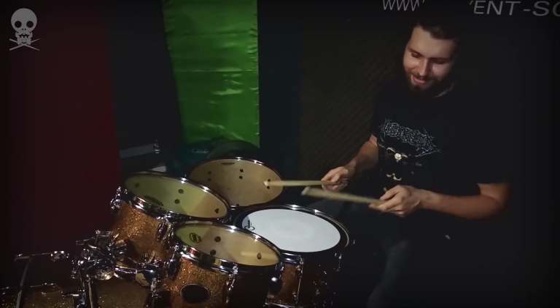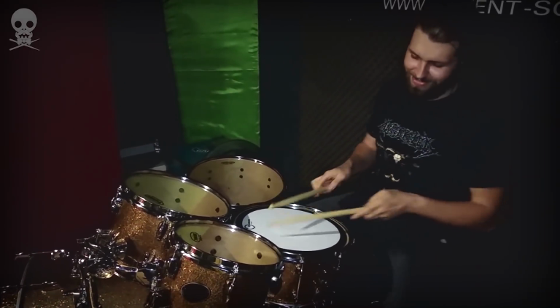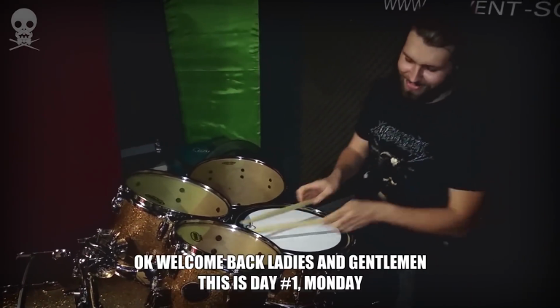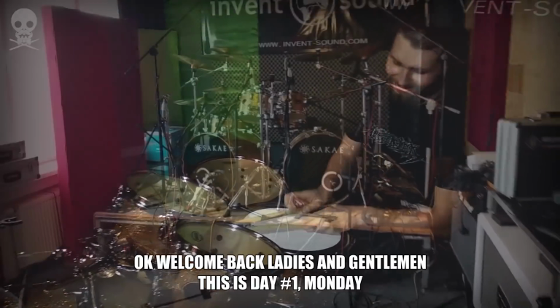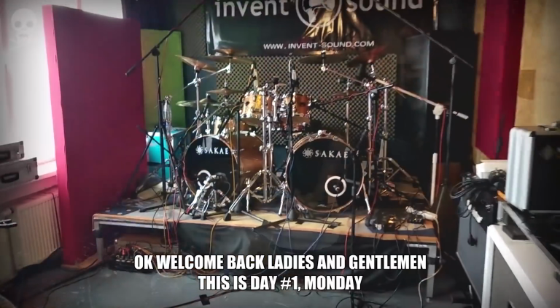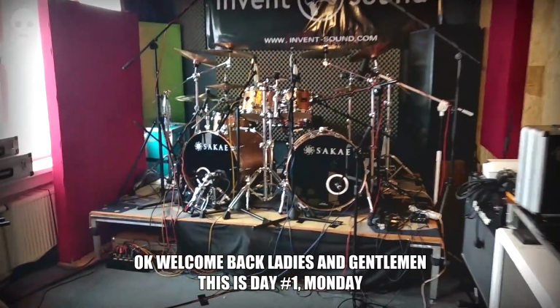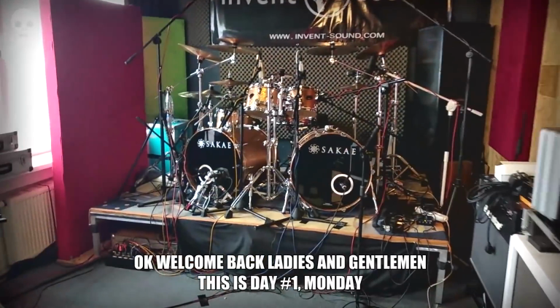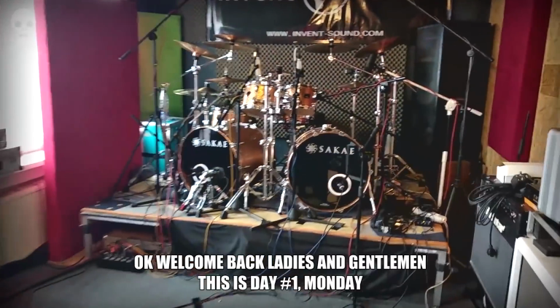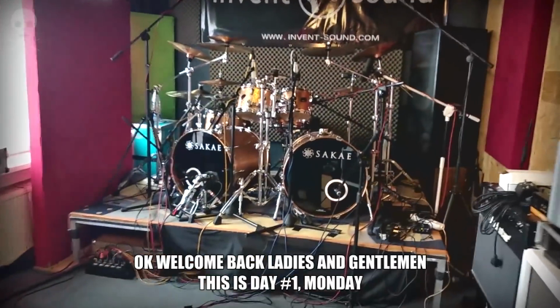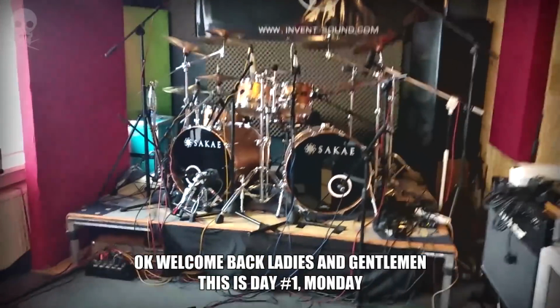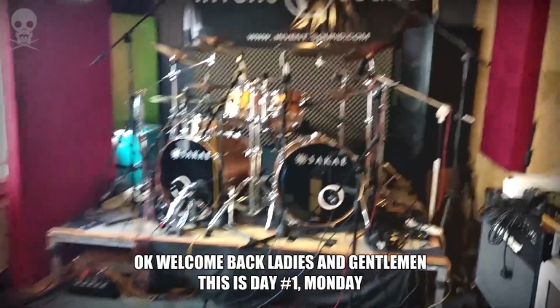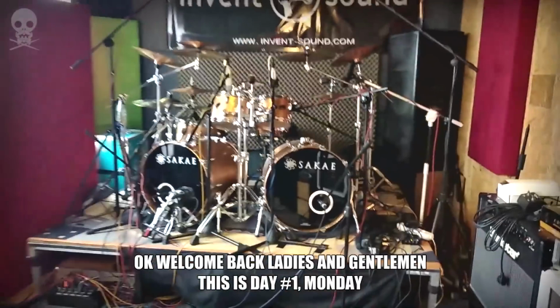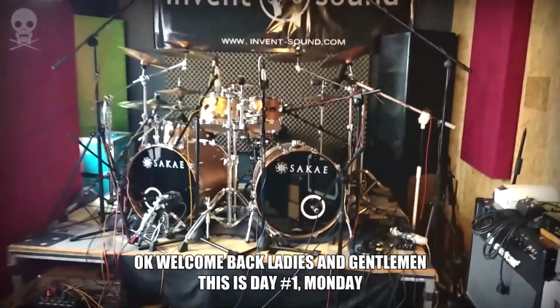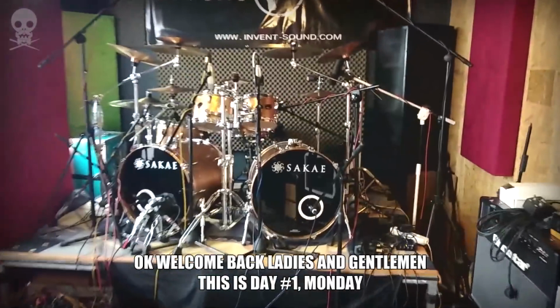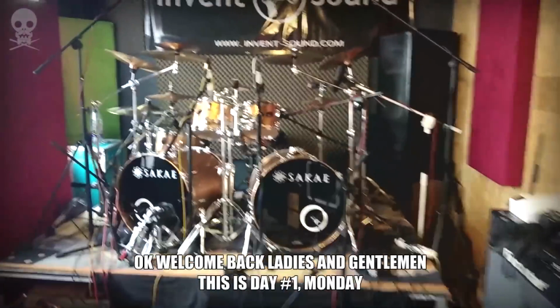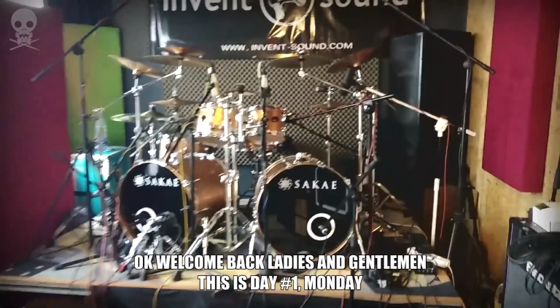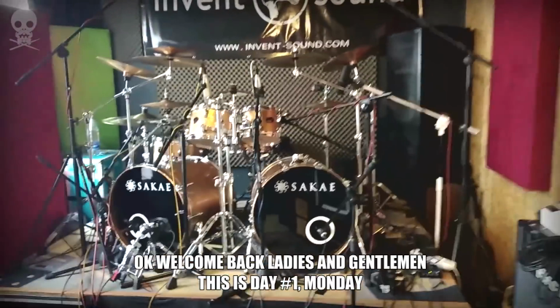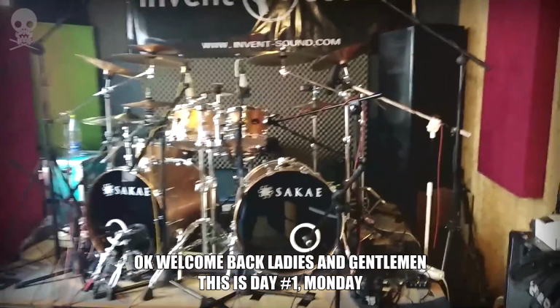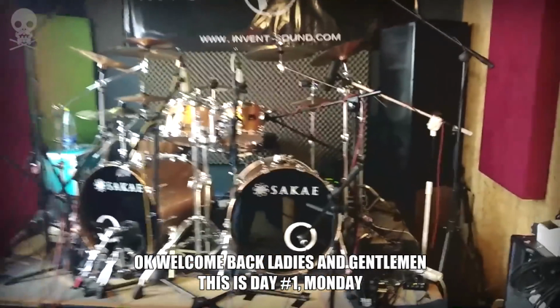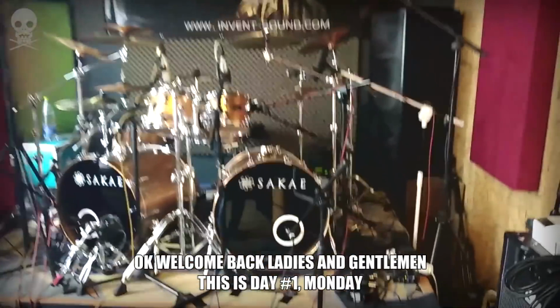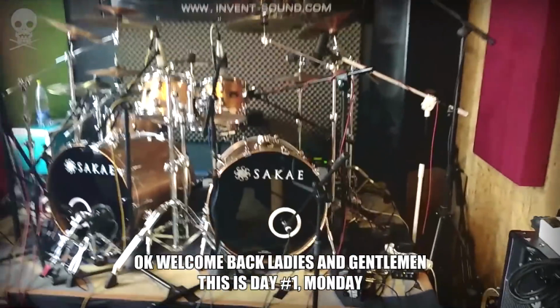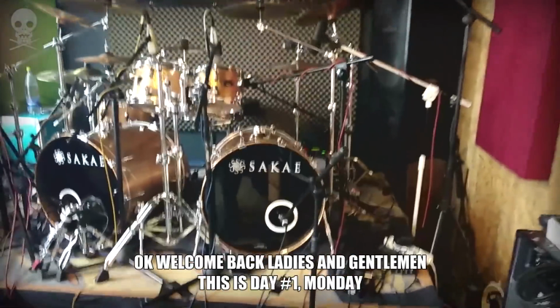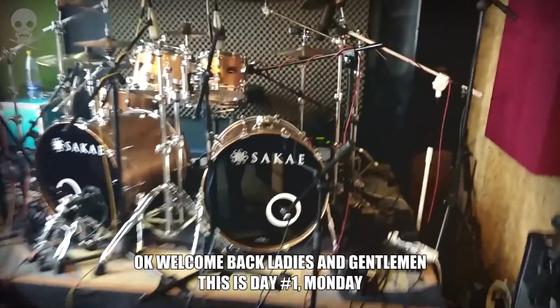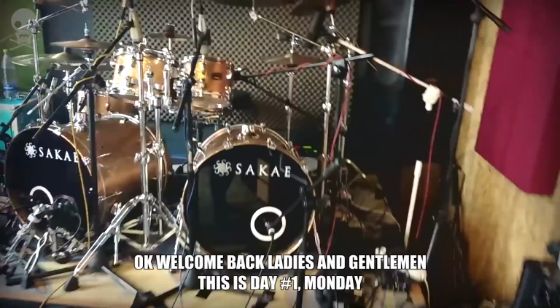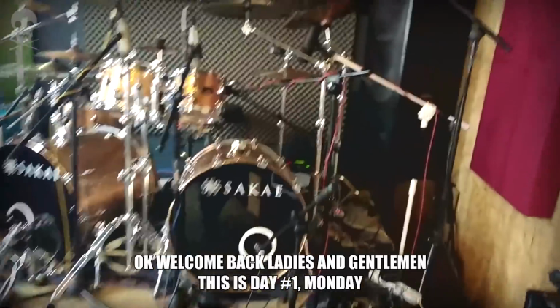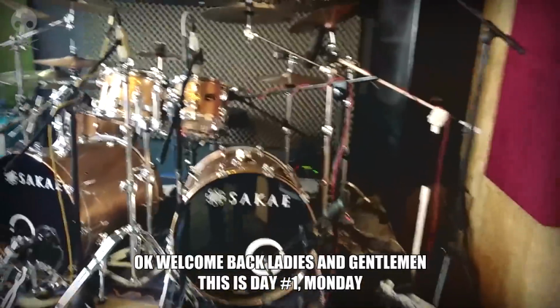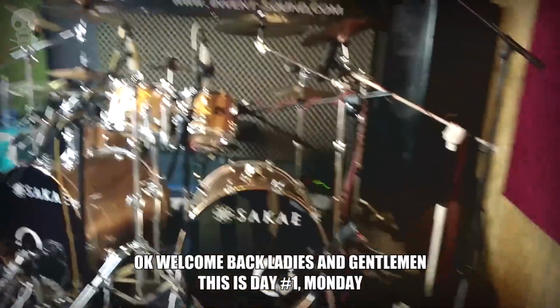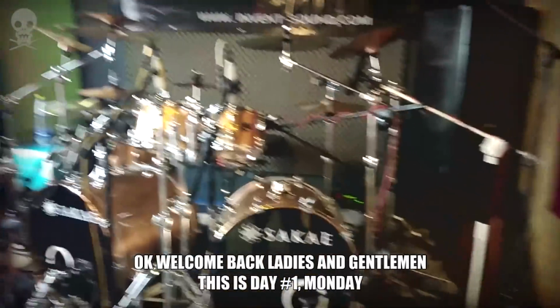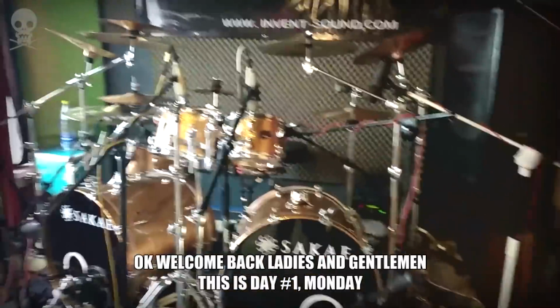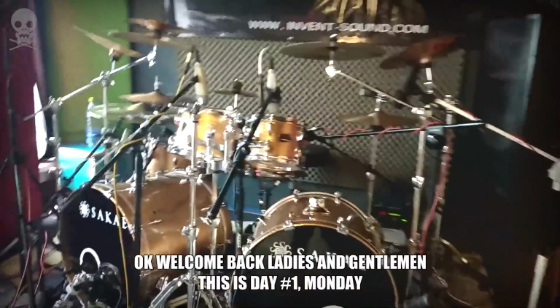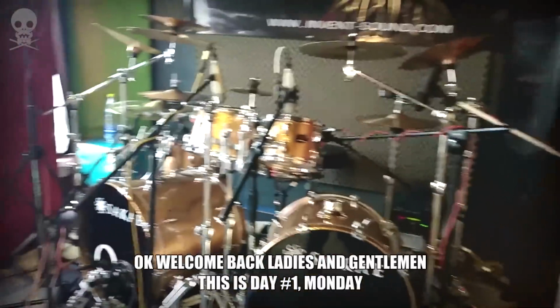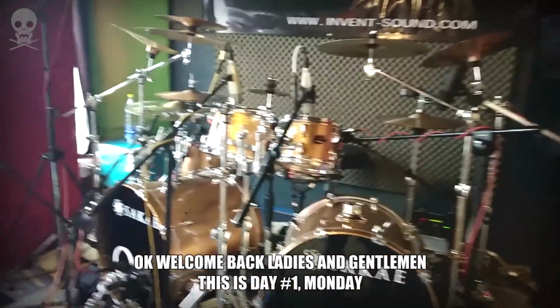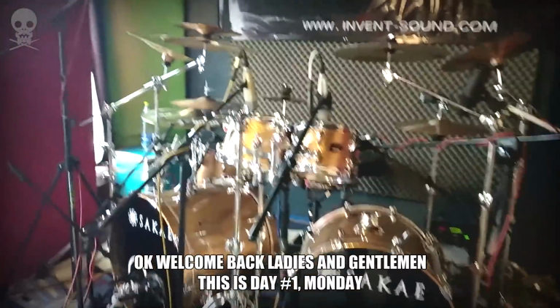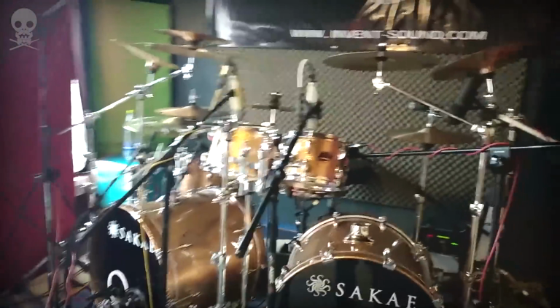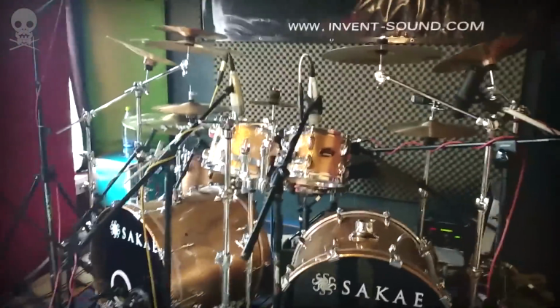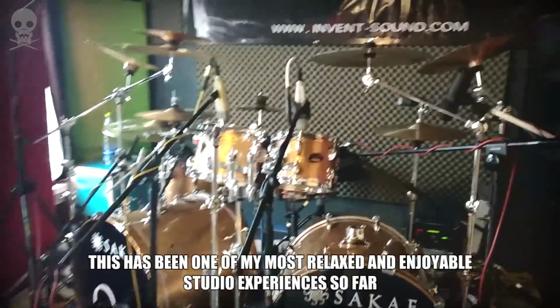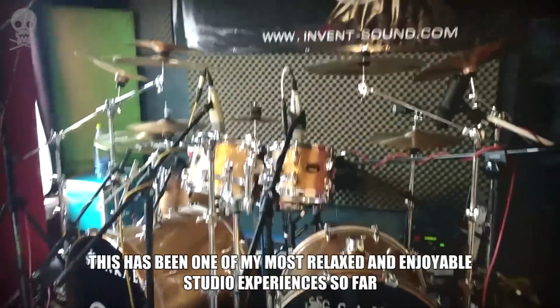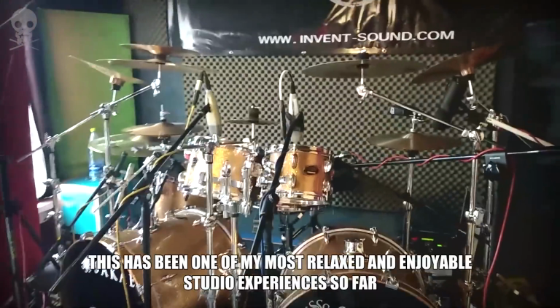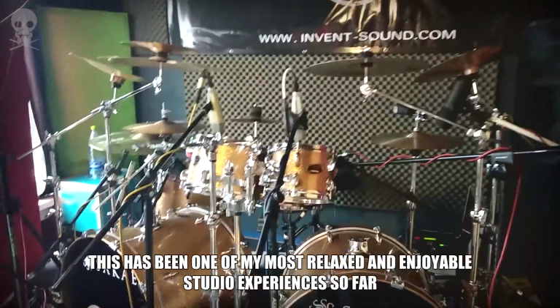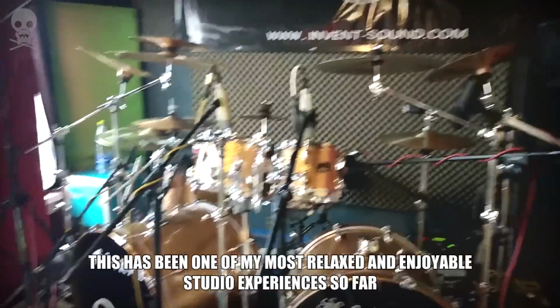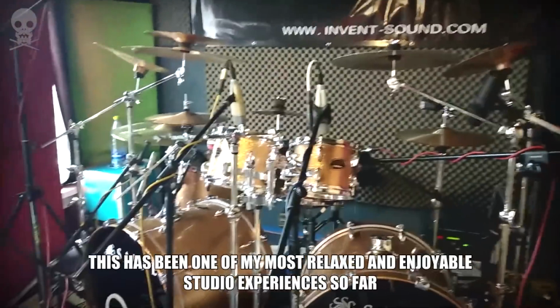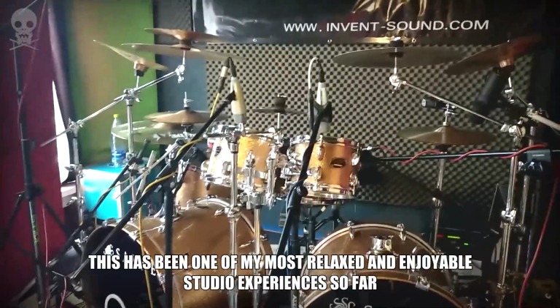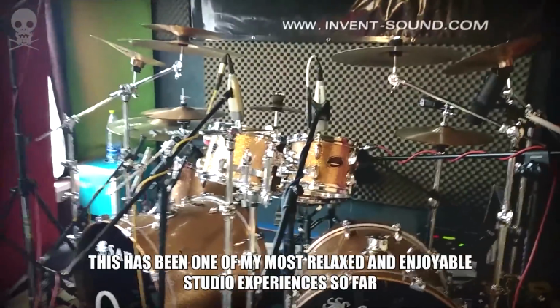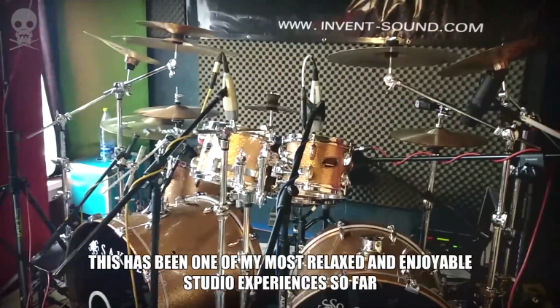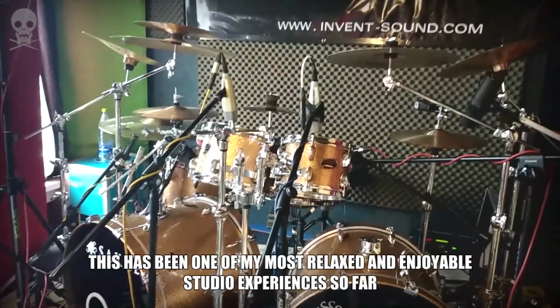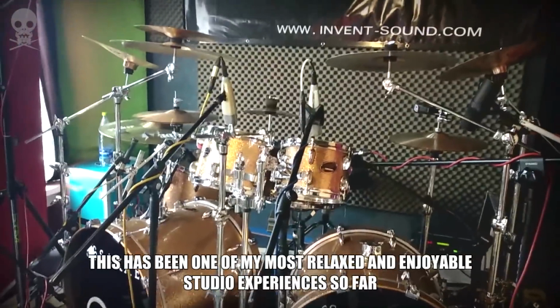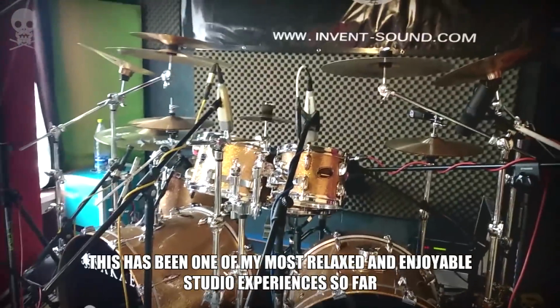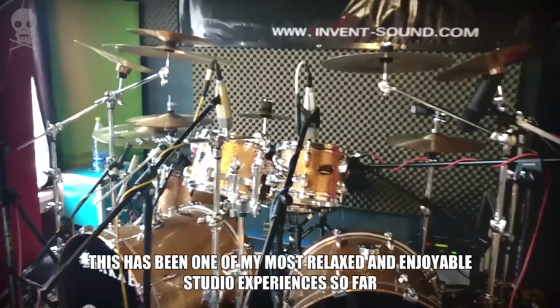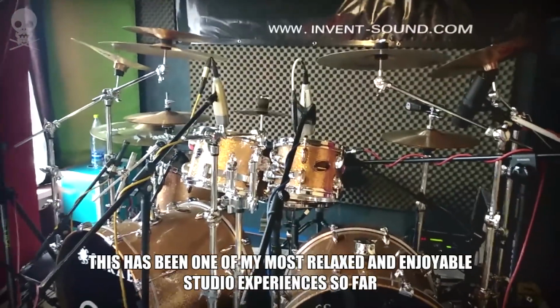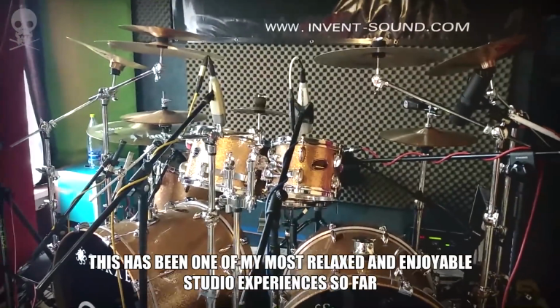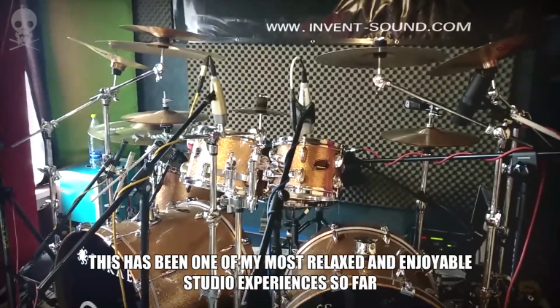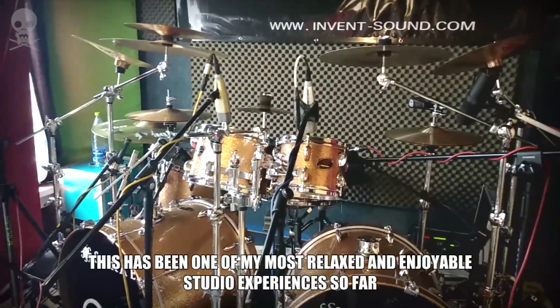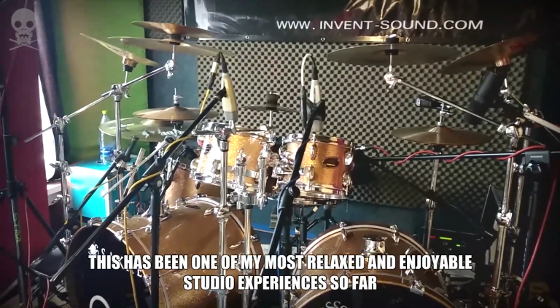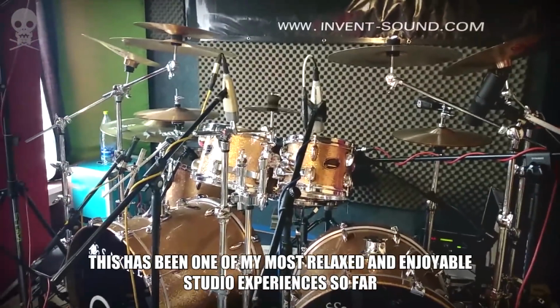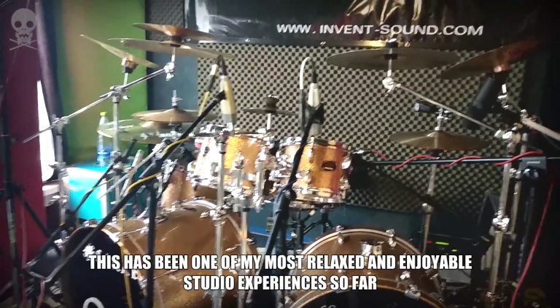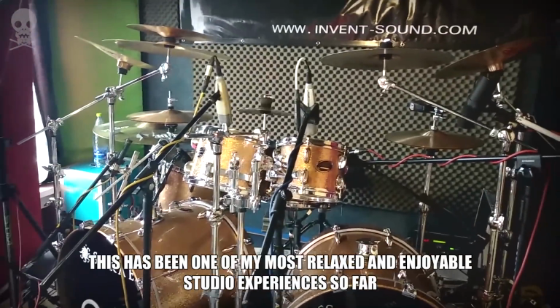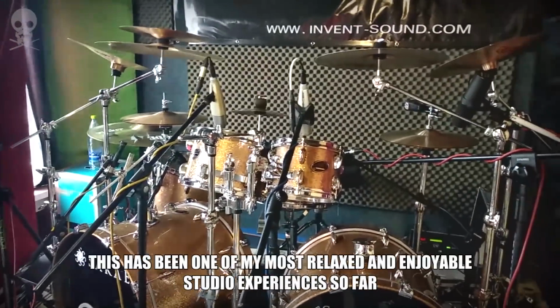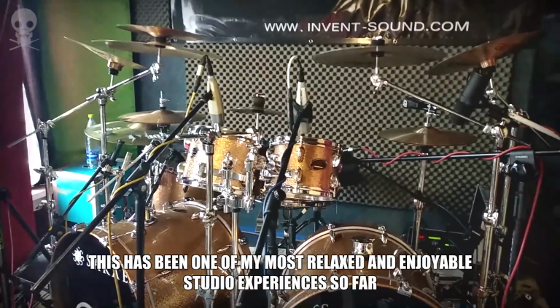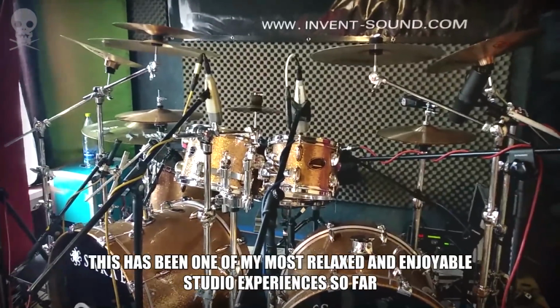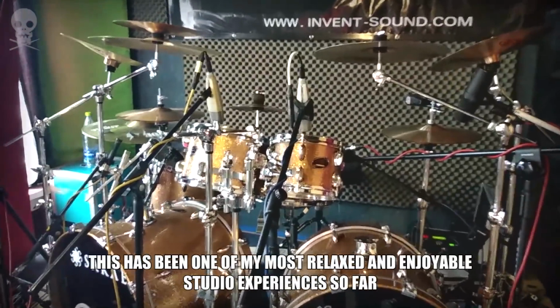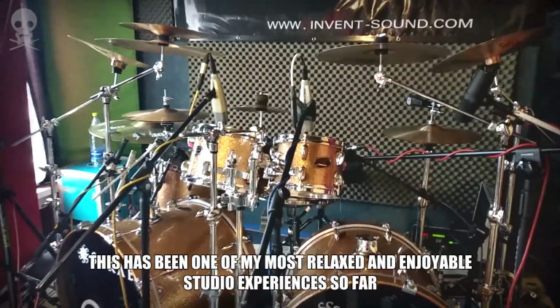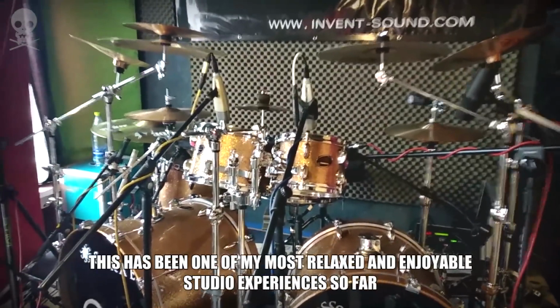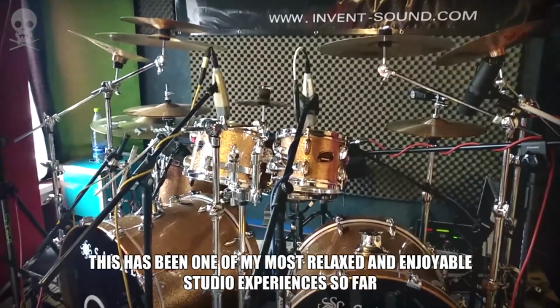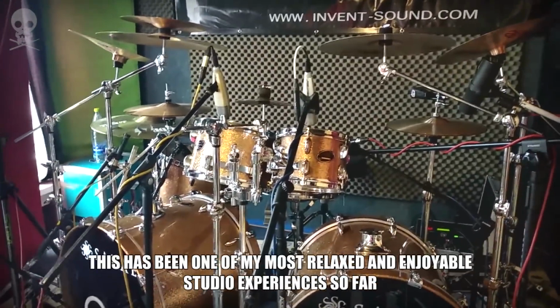Welcome back ladies and gentlemen, this is day number one, Monday. This has been one of my most relaxed and enjoyable studio experiences so far.